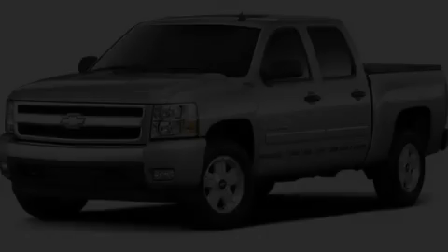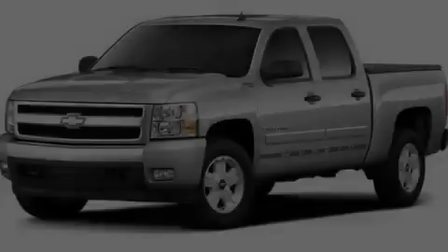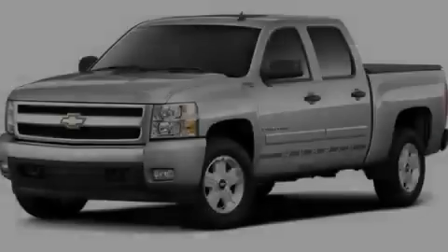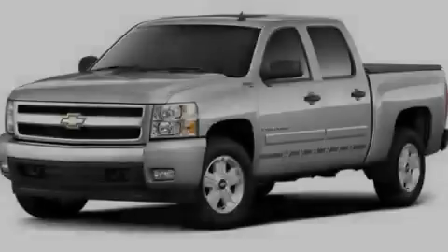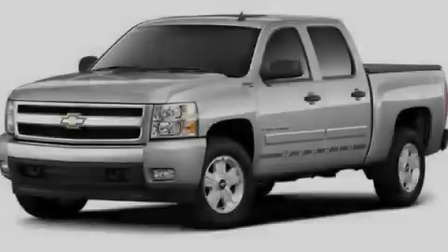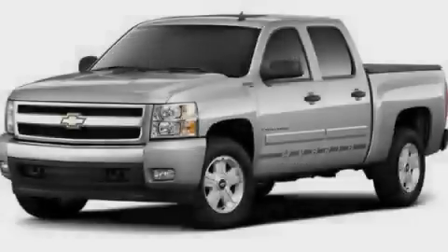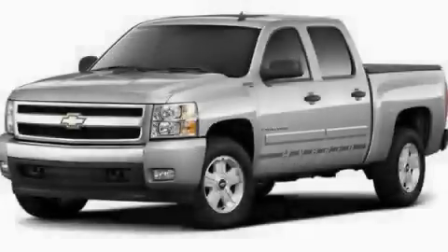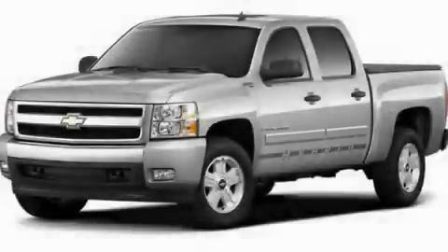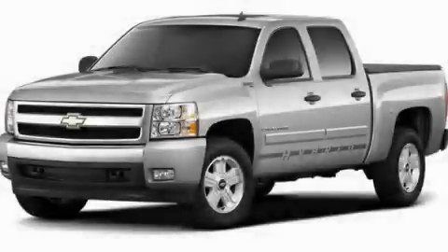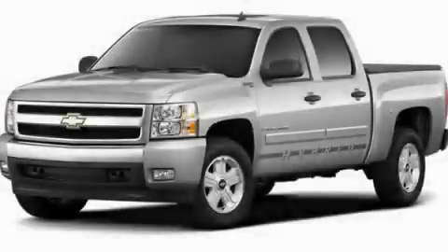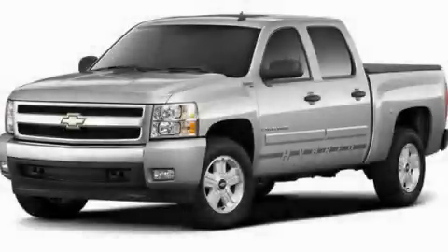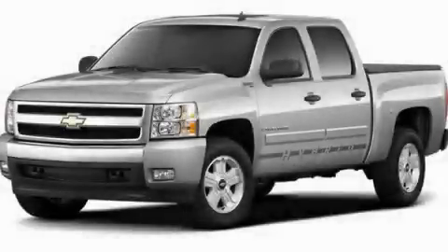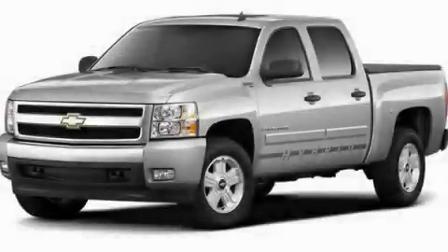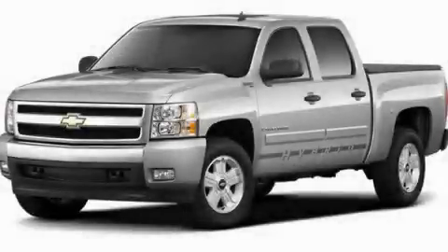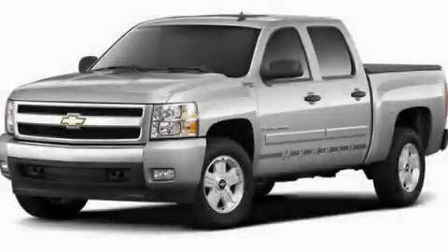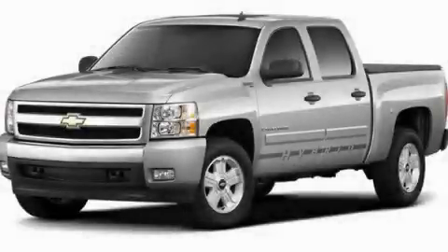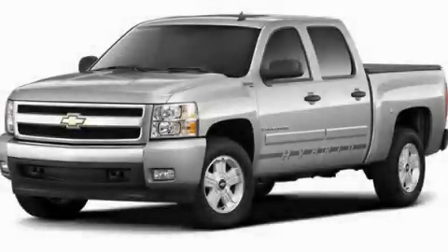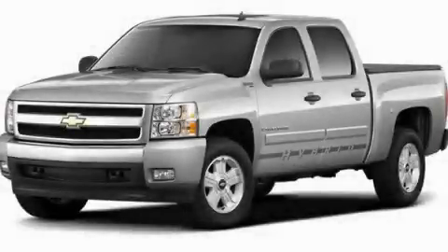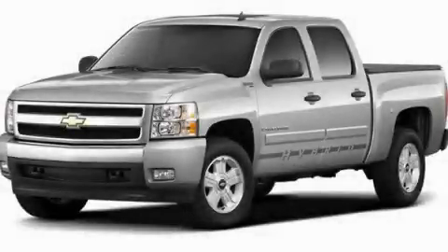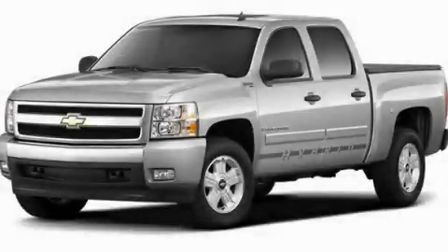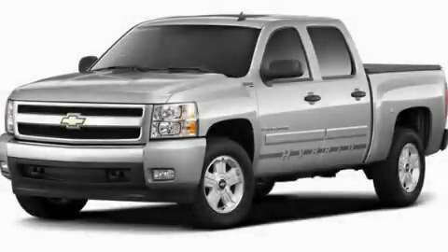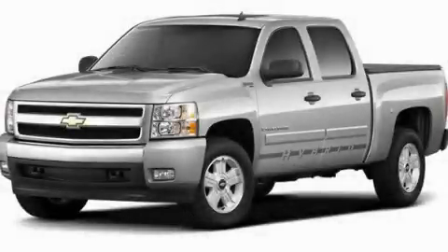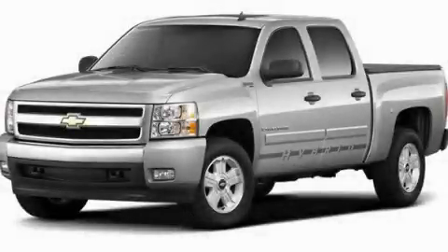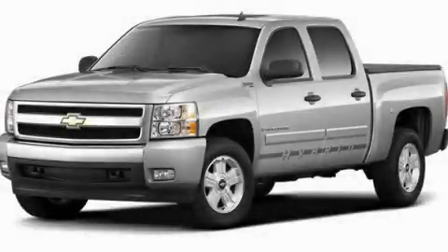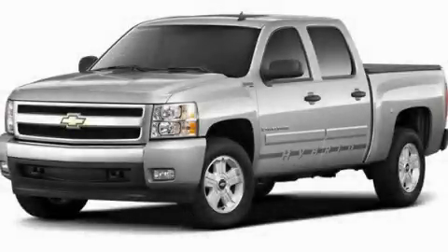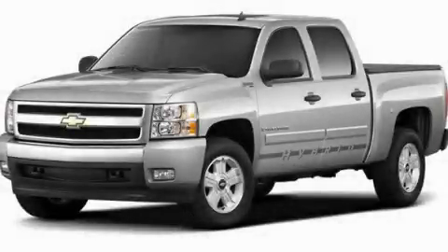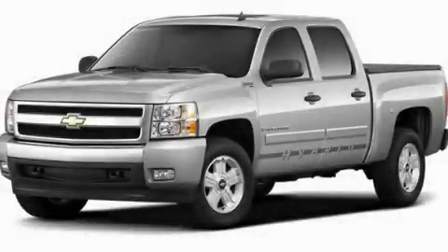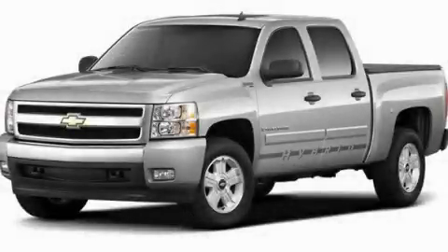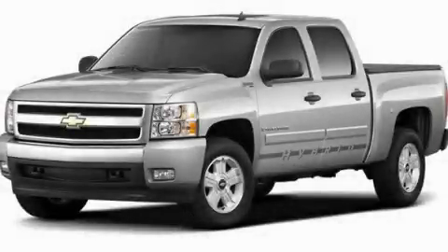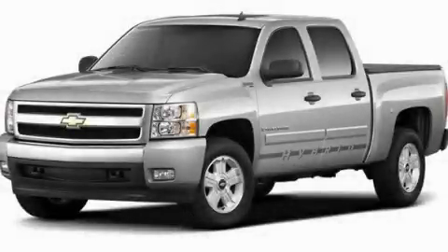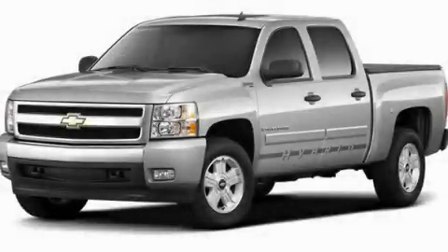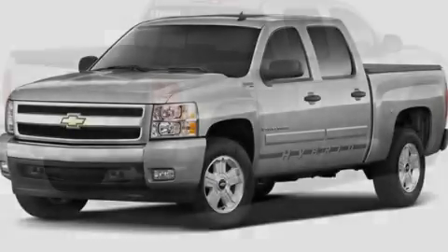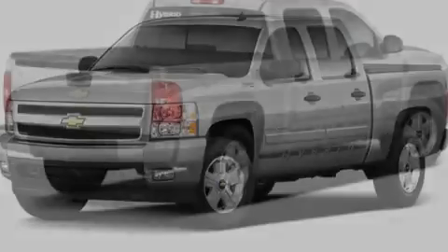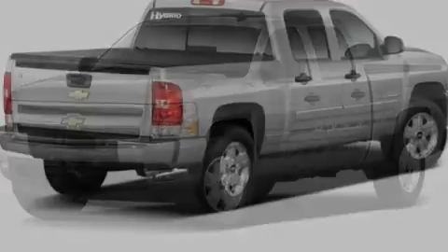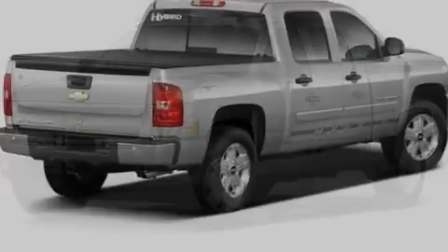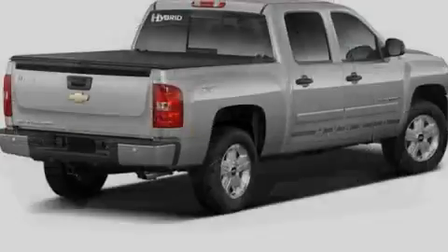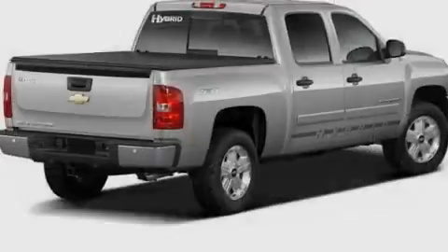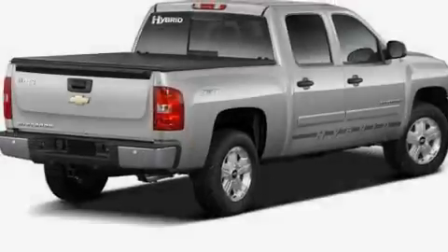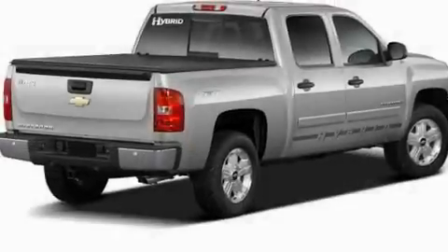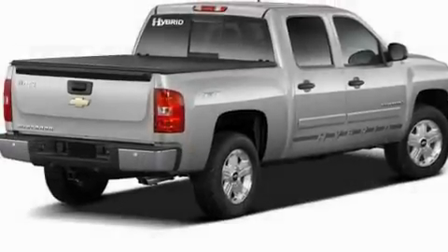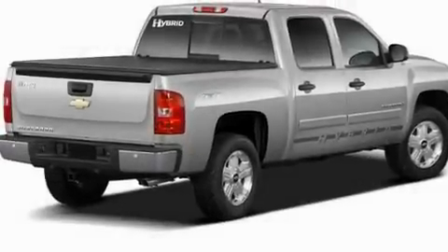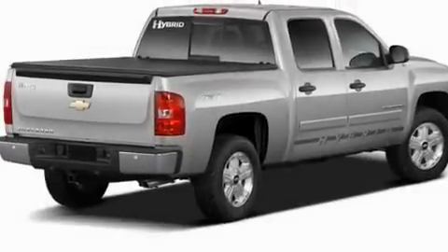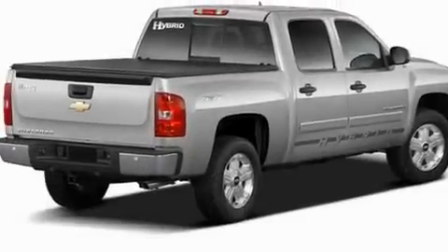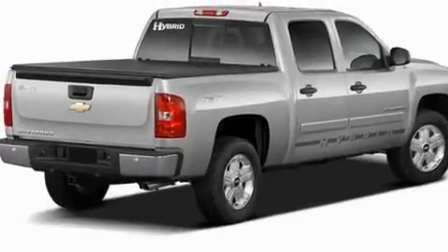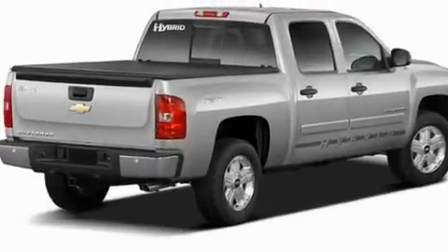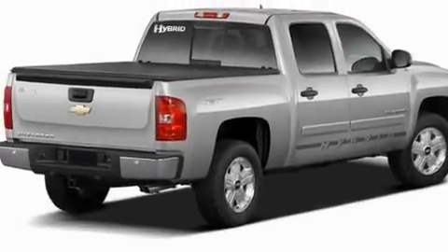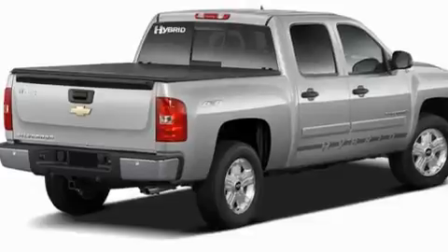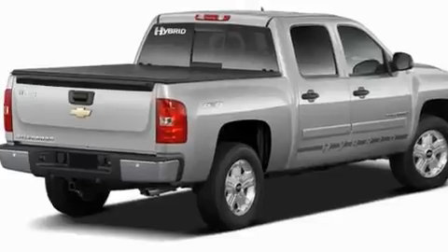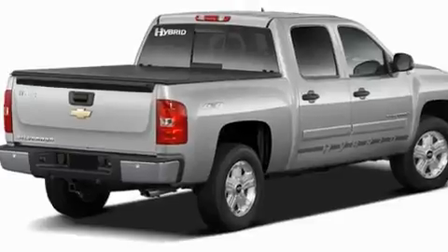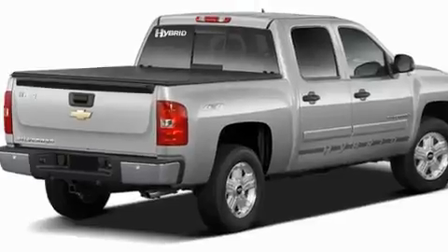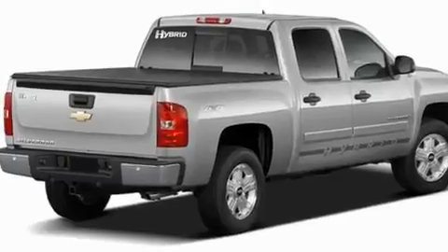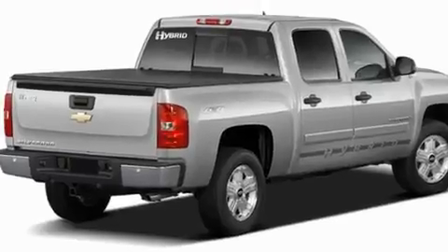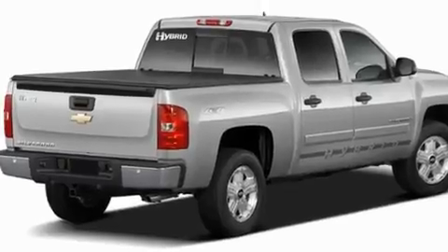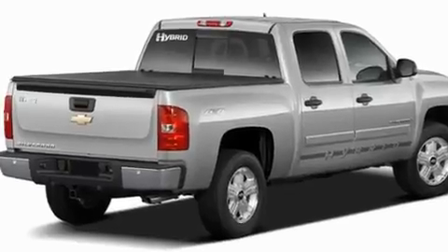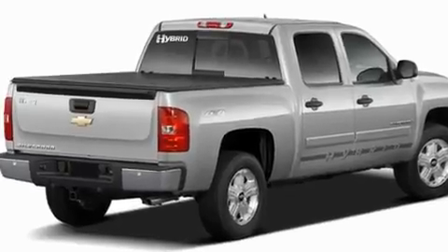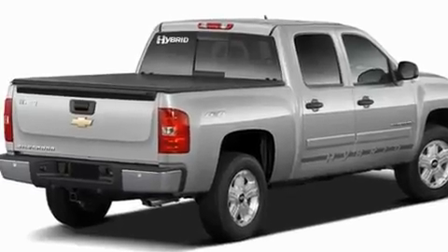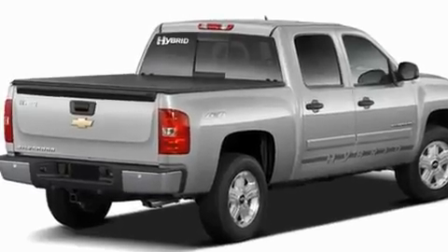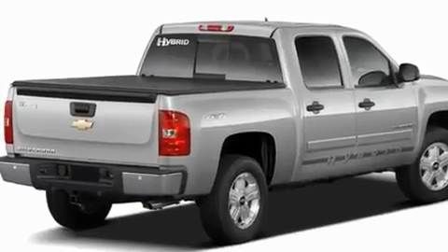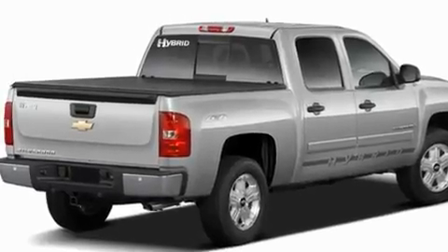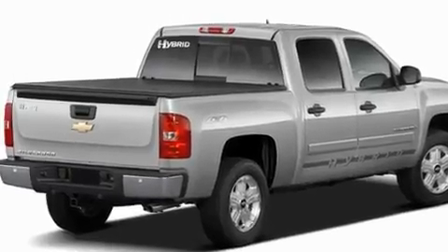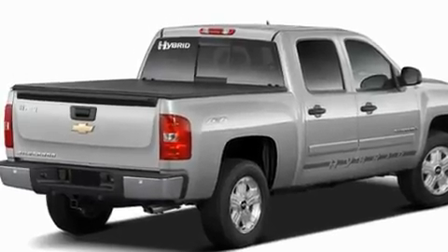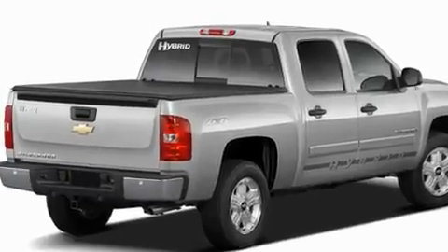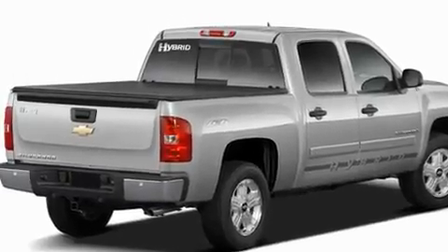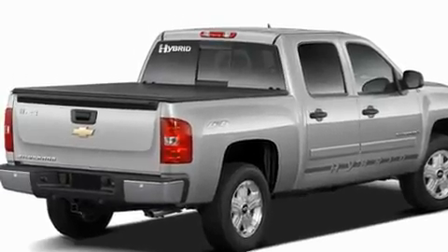This is a brand-new 2011 Chevrolet Silverado 1500. Strong, durable, and dependable.